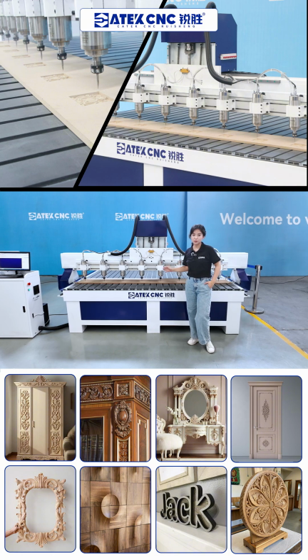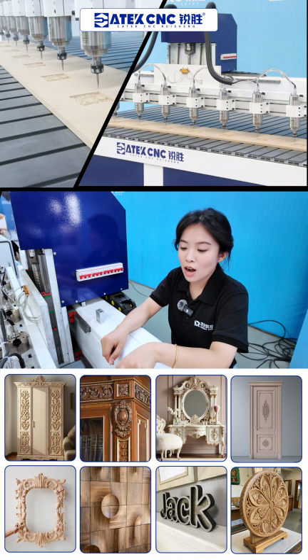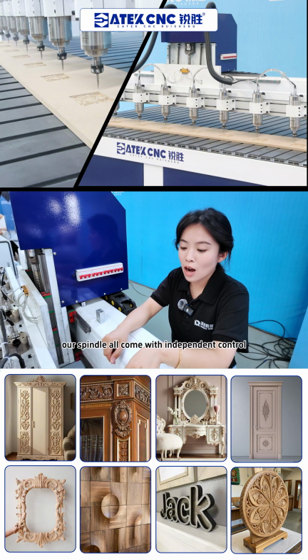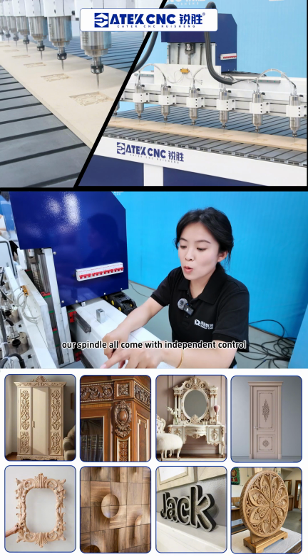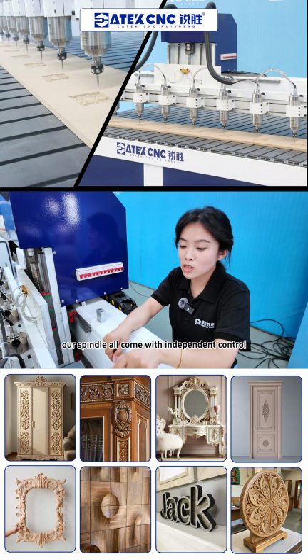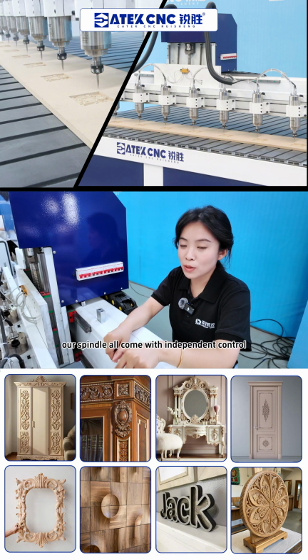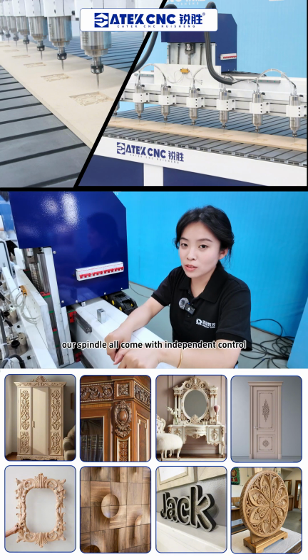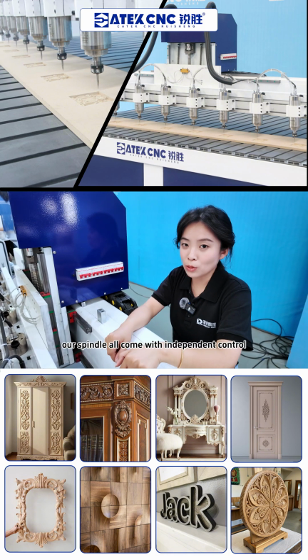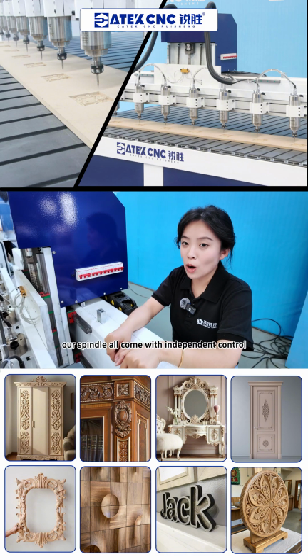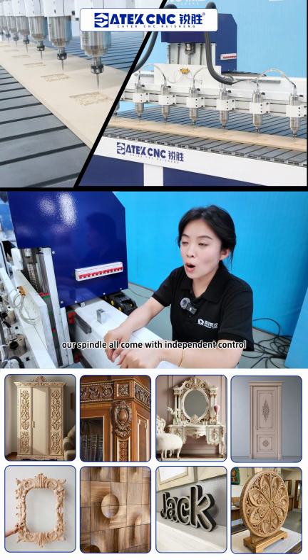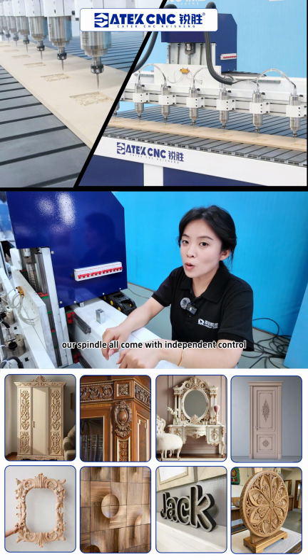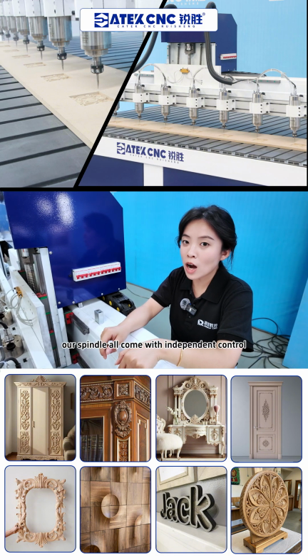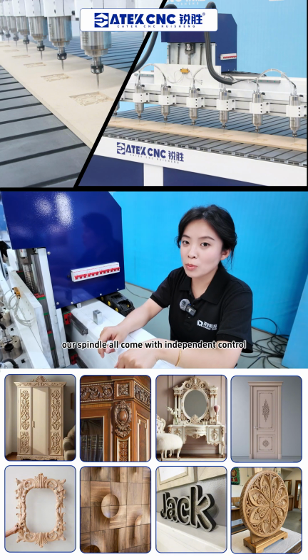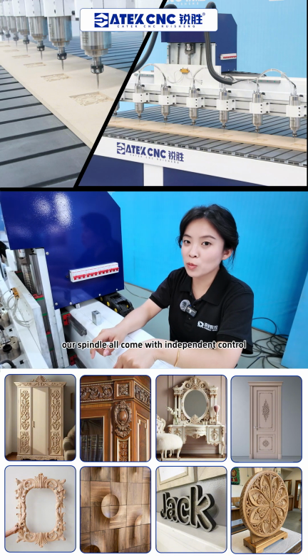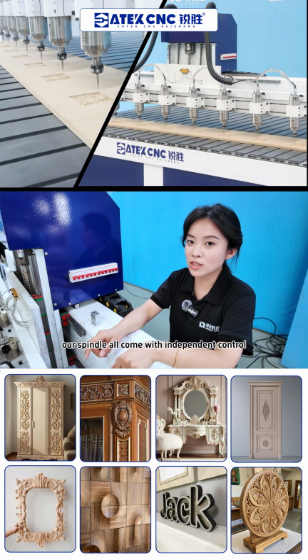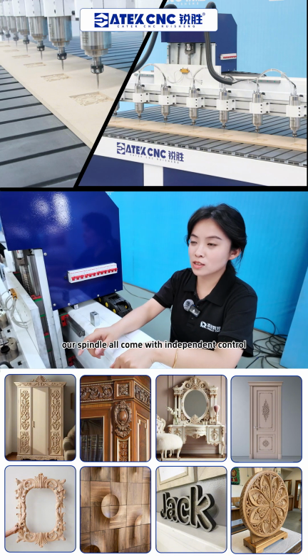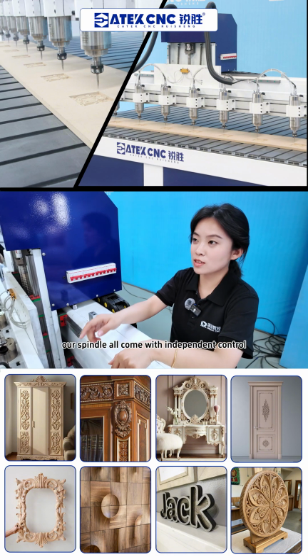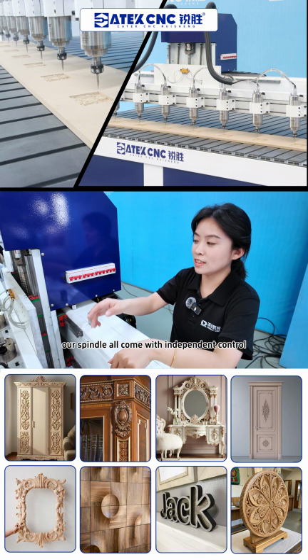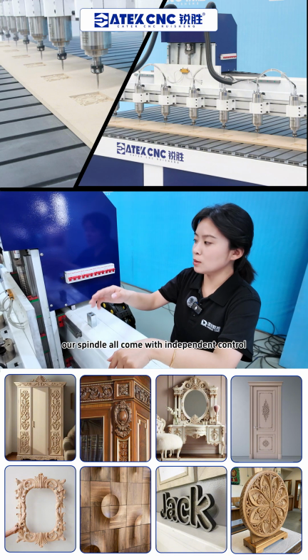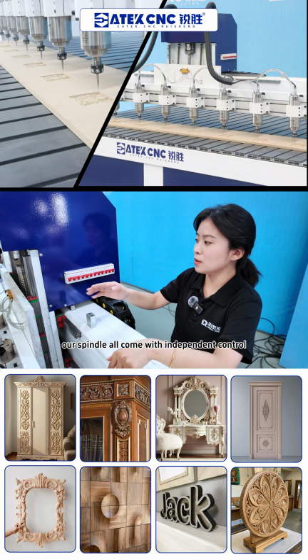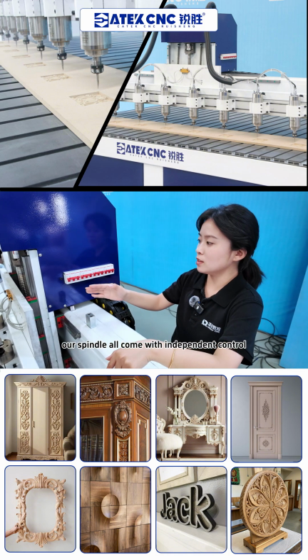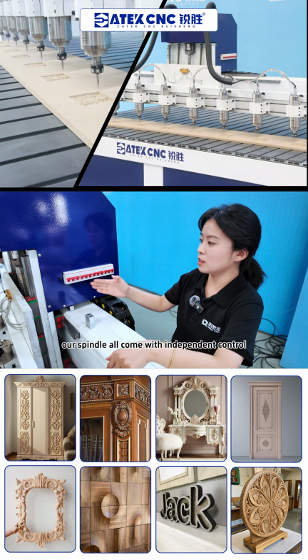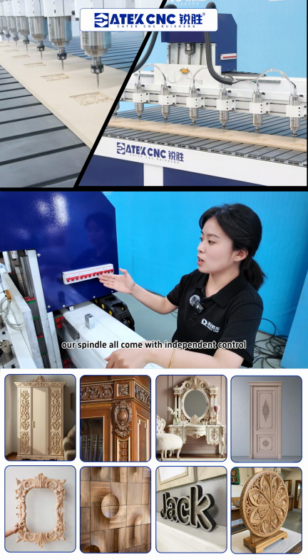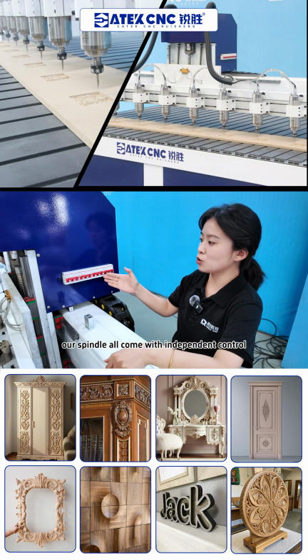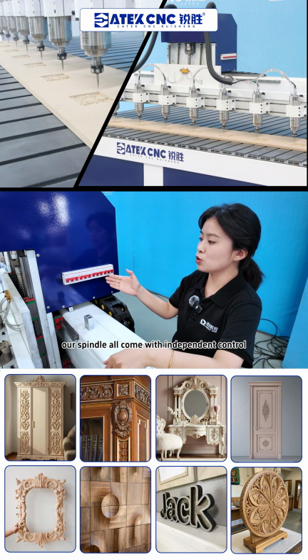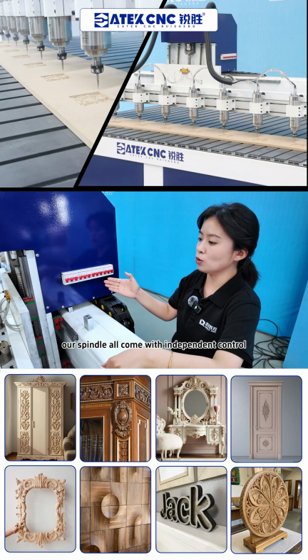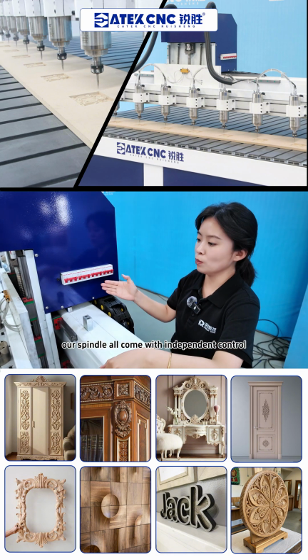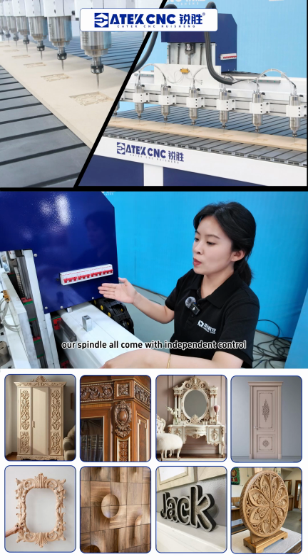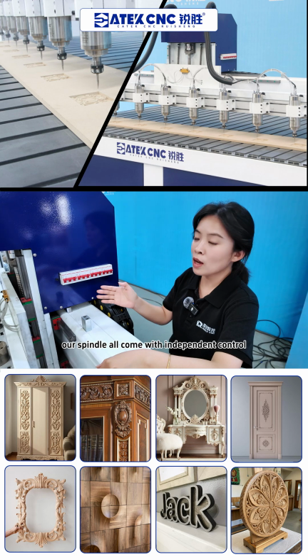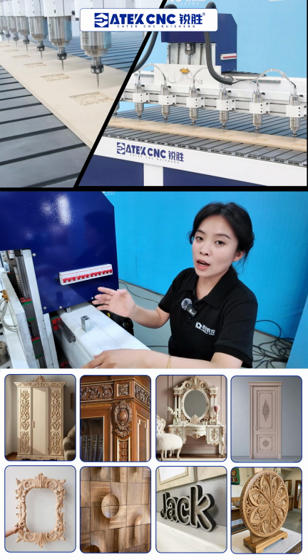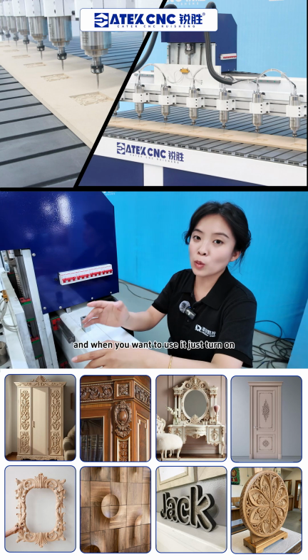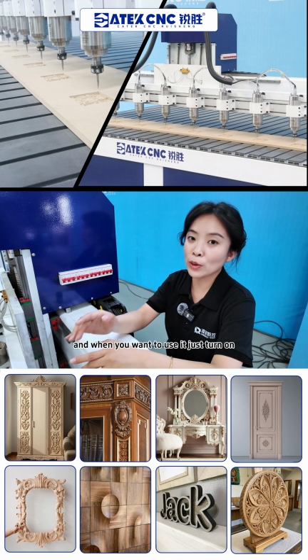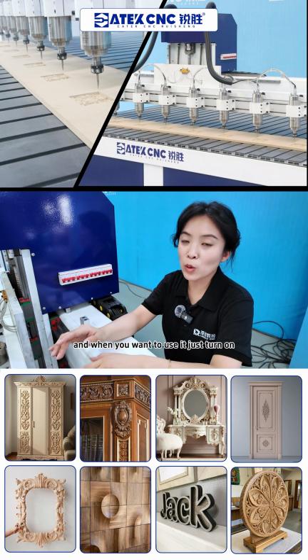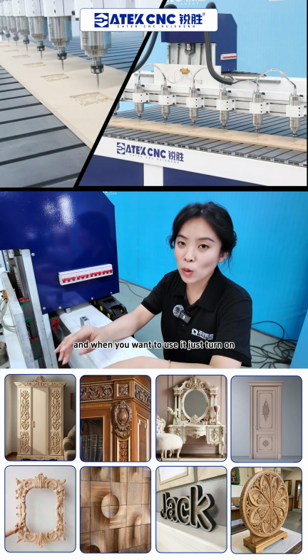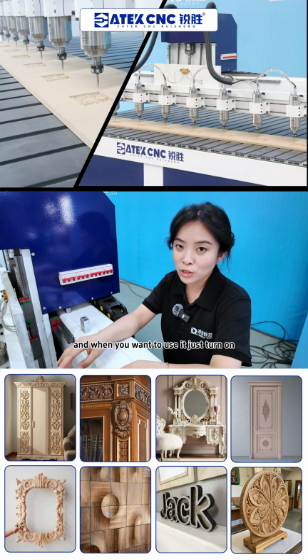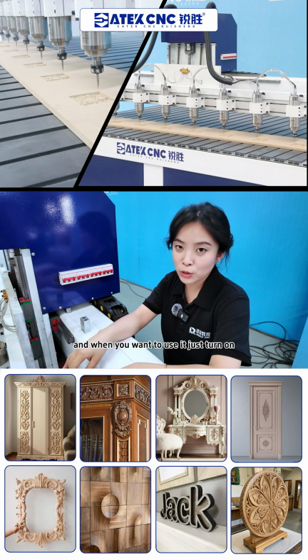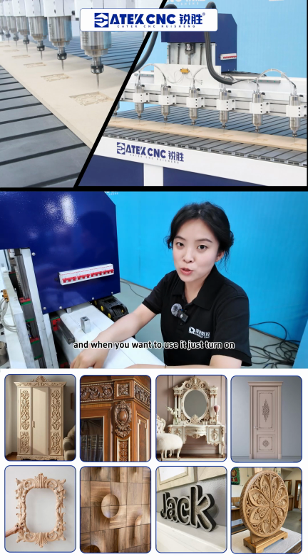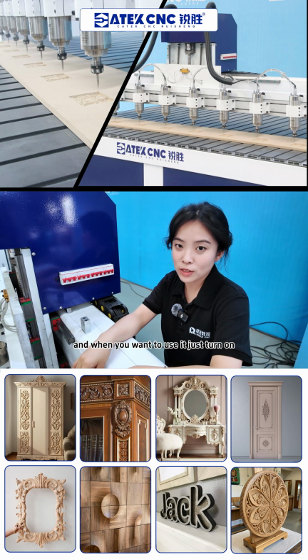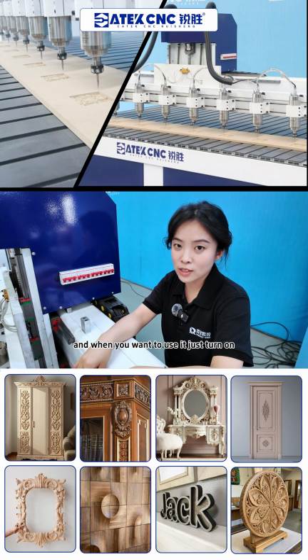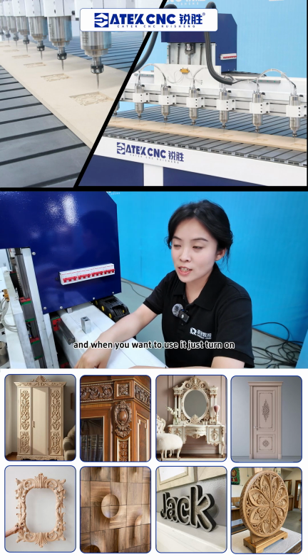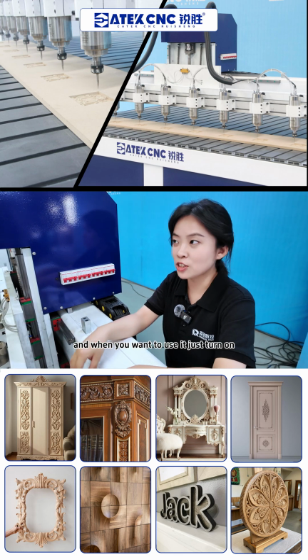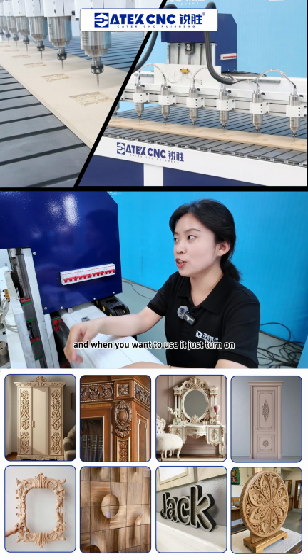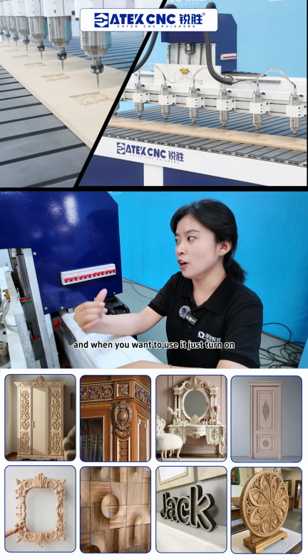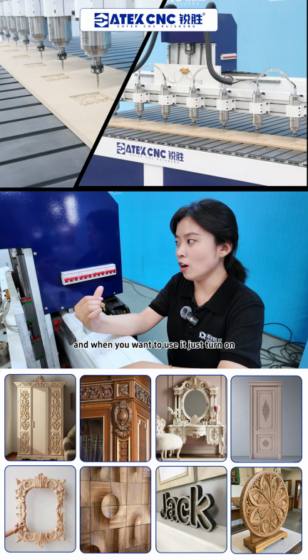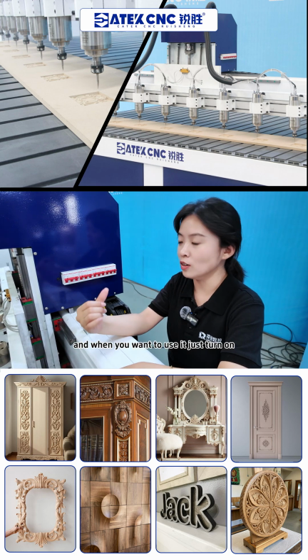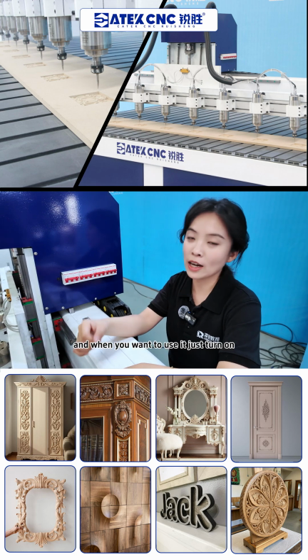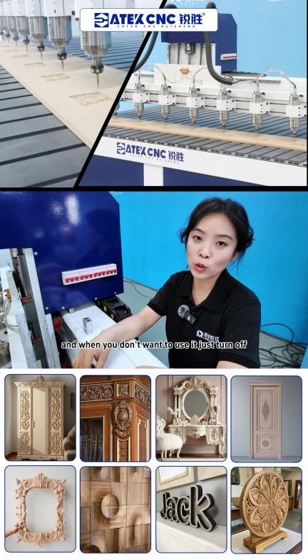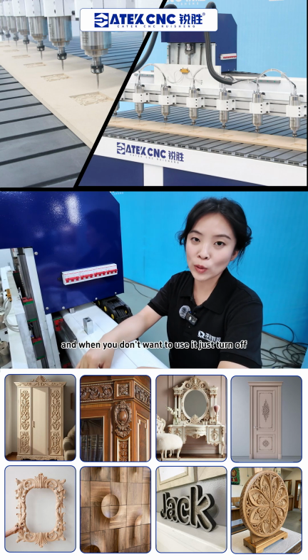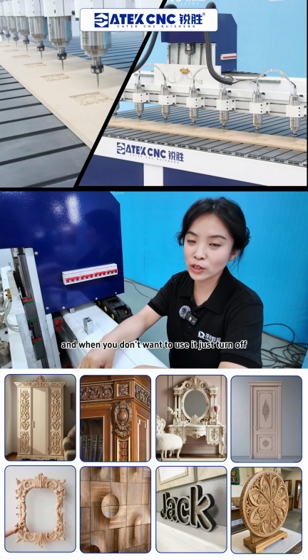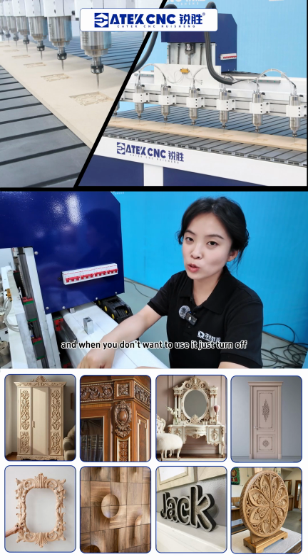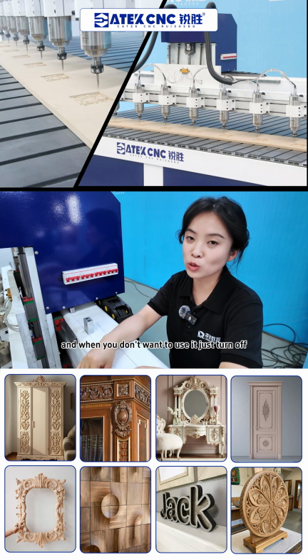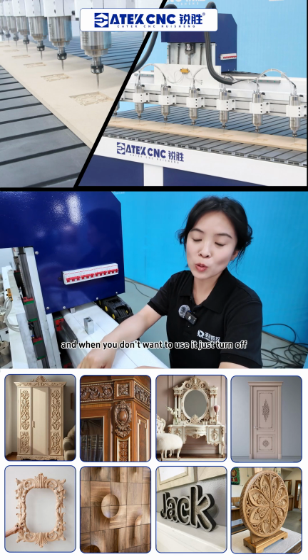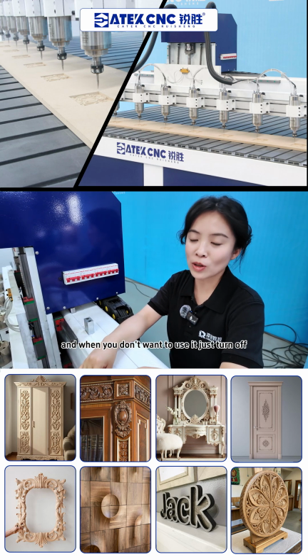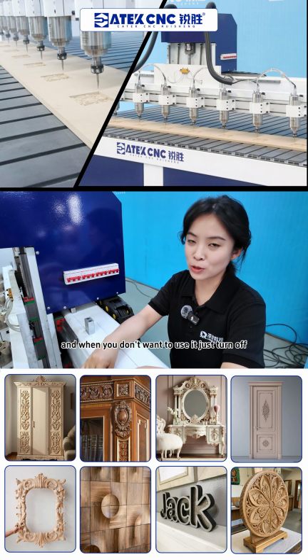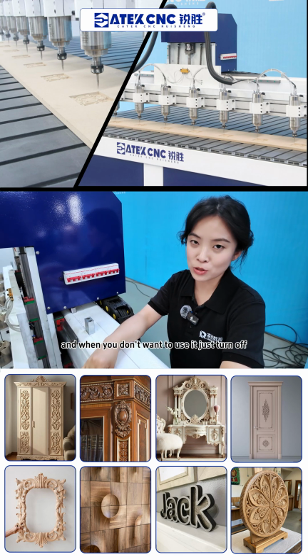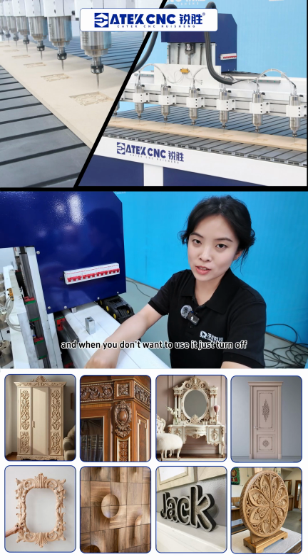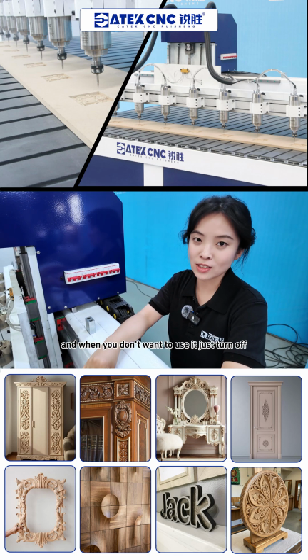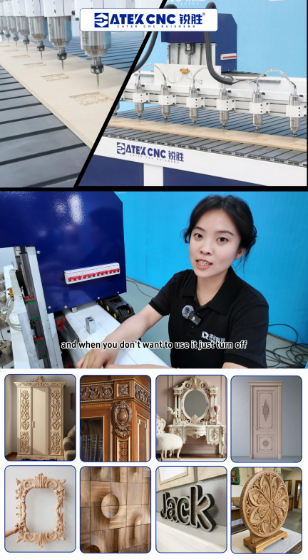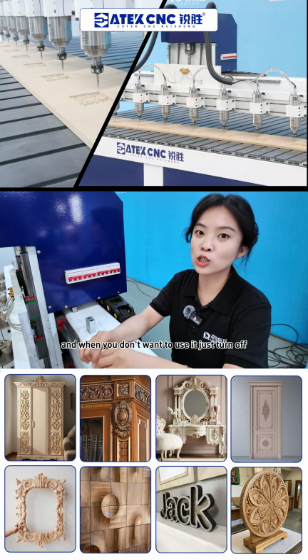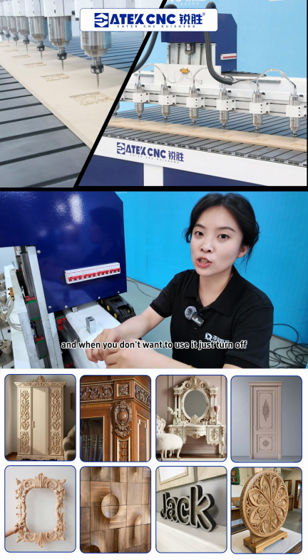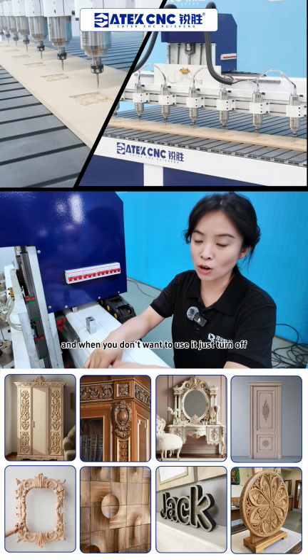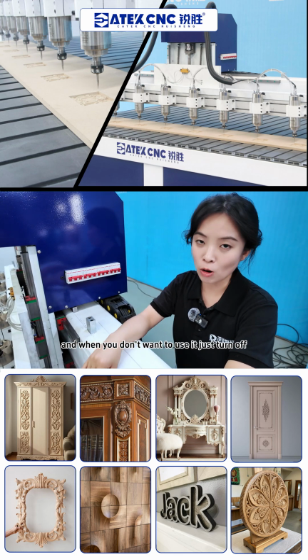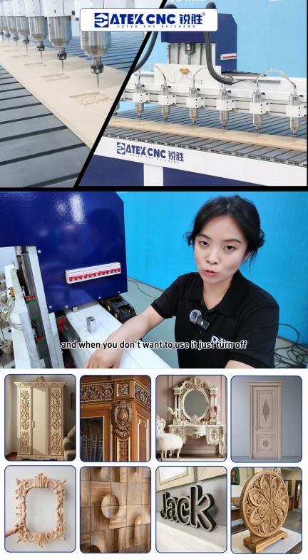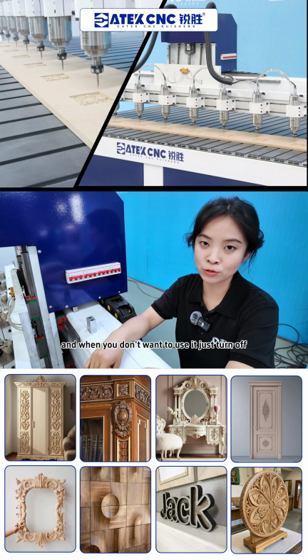Our spindles all come with independent control. When you want to use one, just turn it on, and when you don't want to use it, just turn it off.